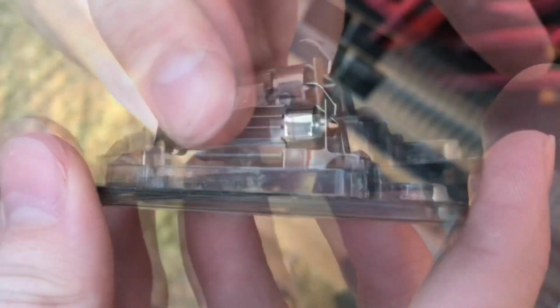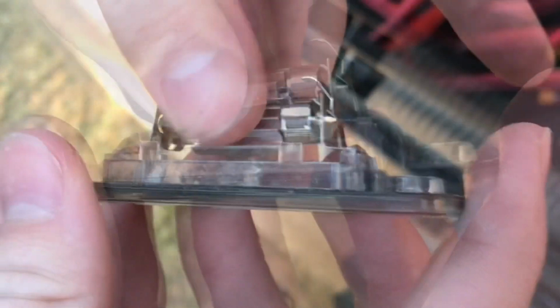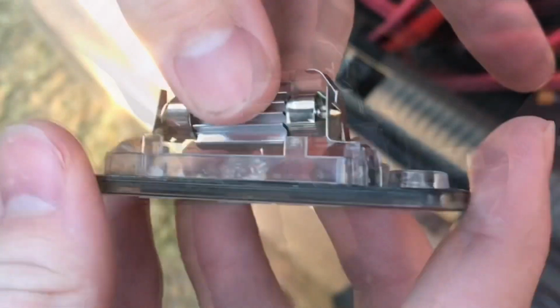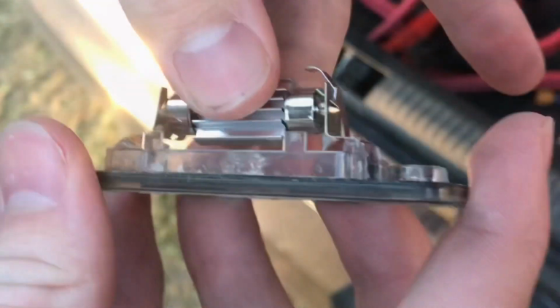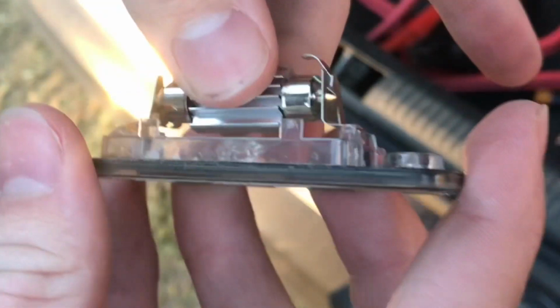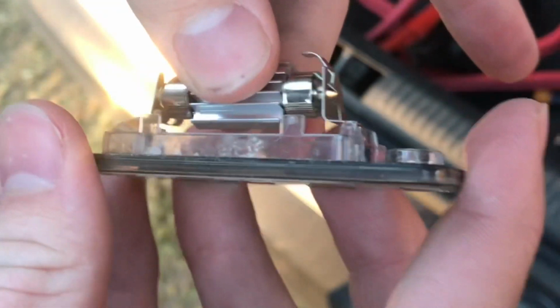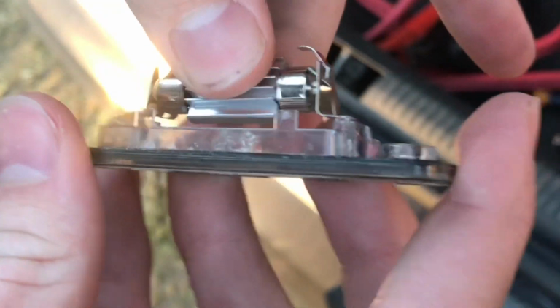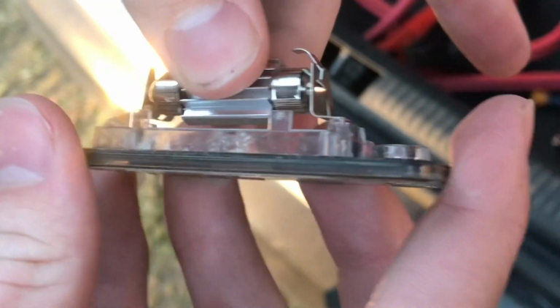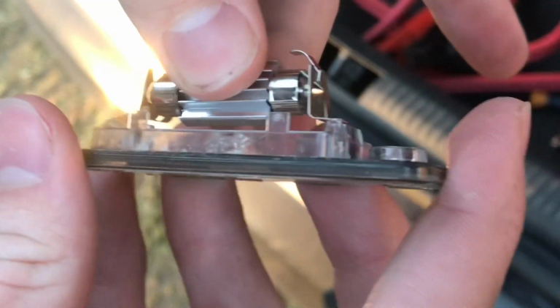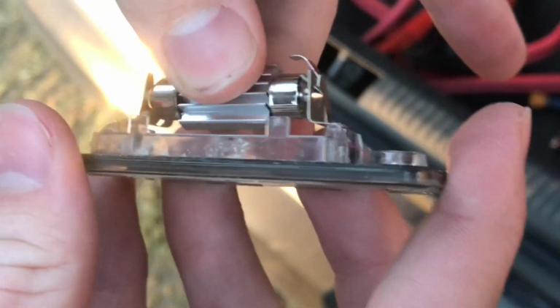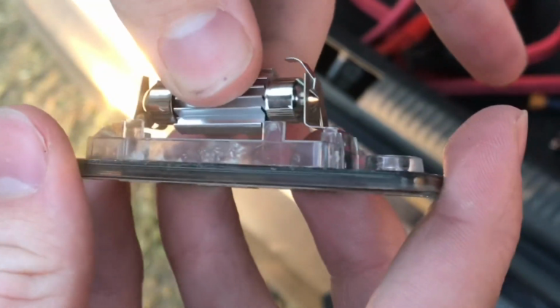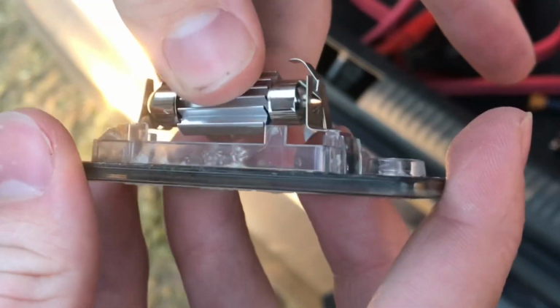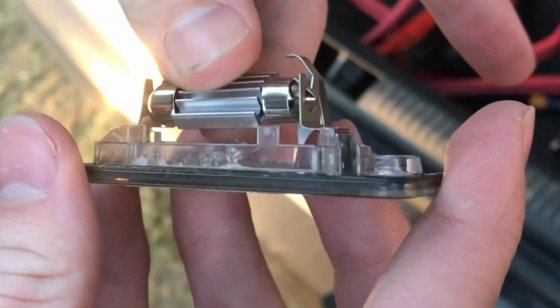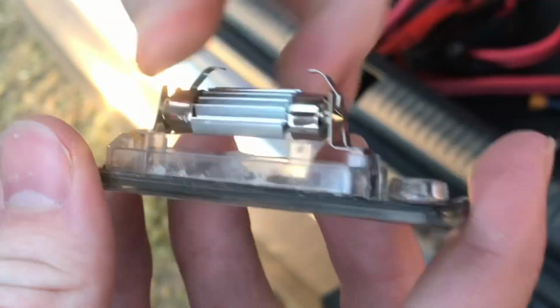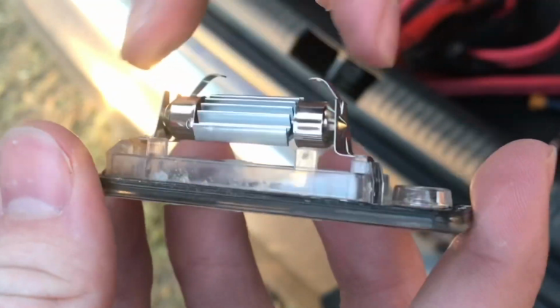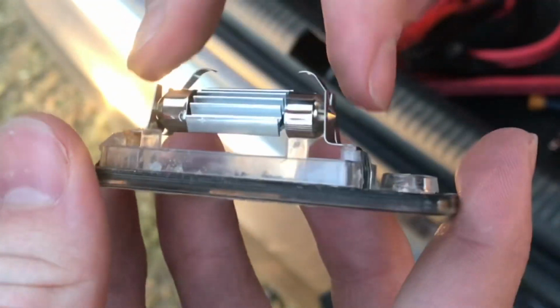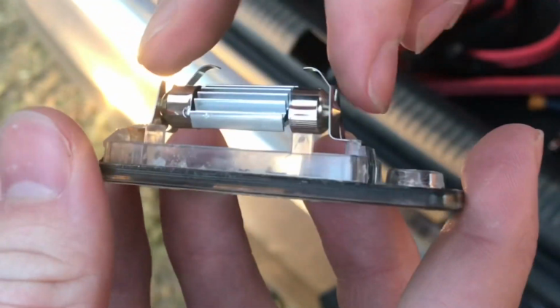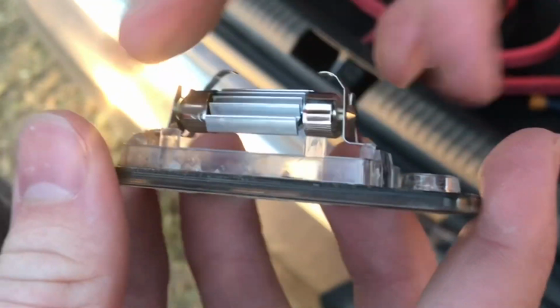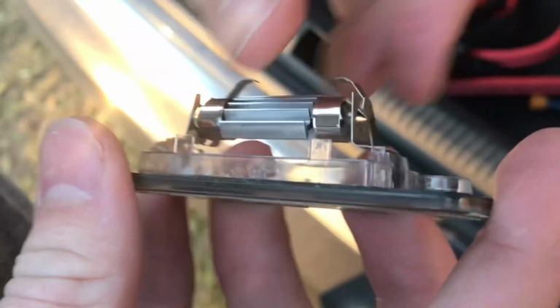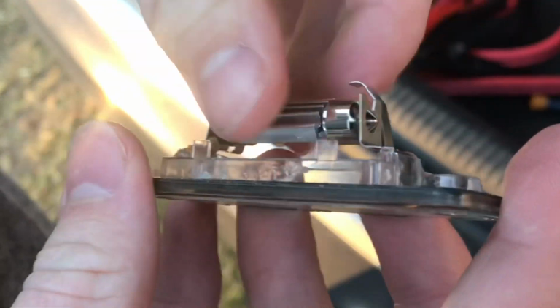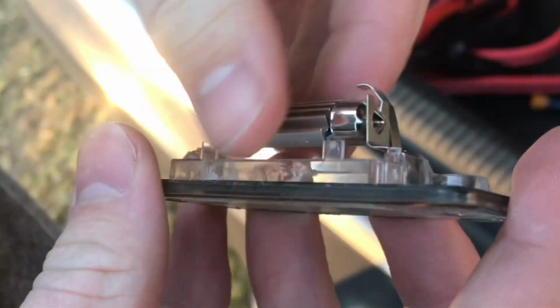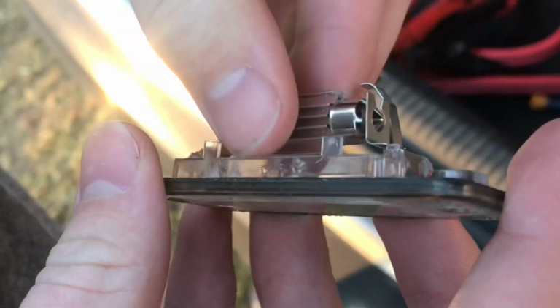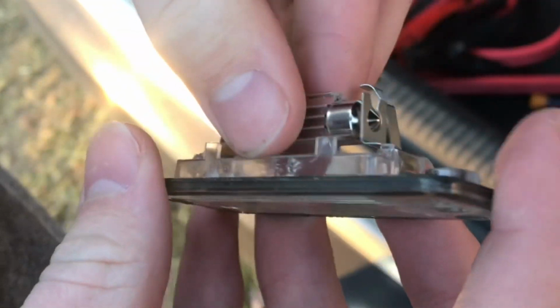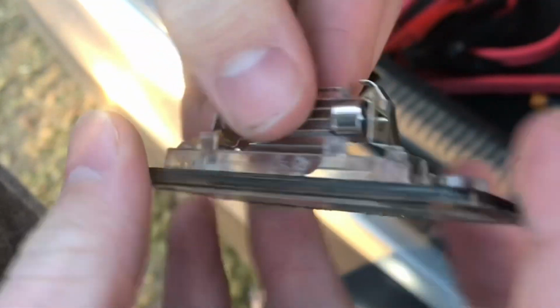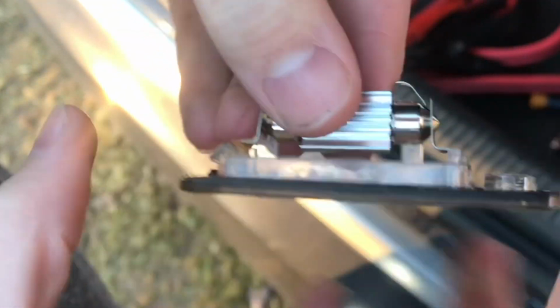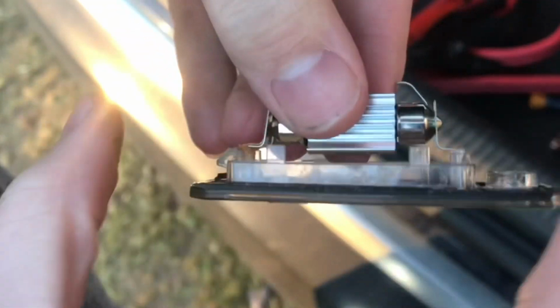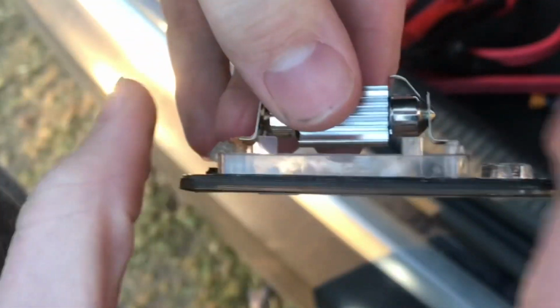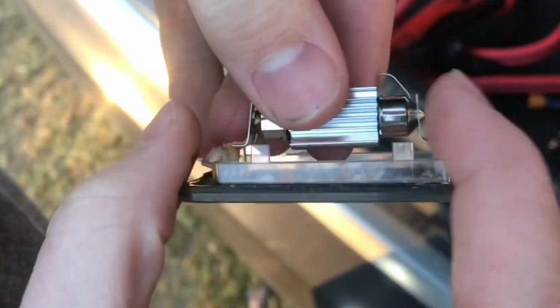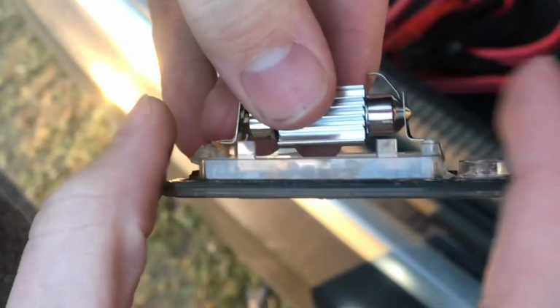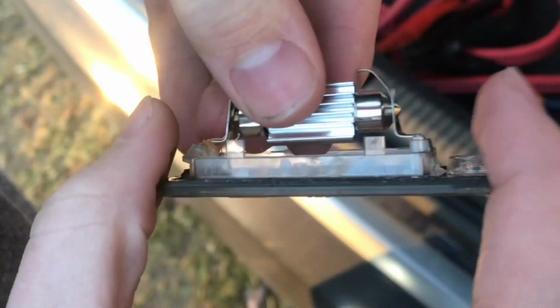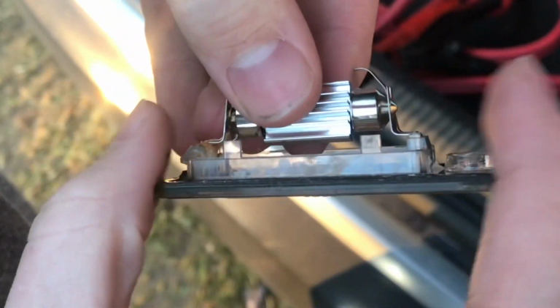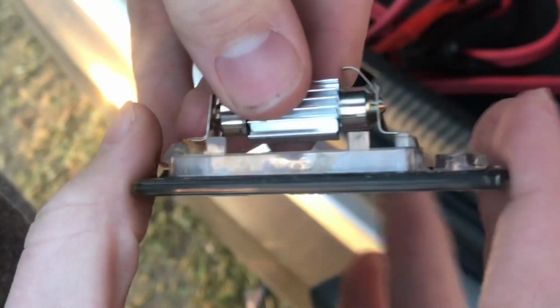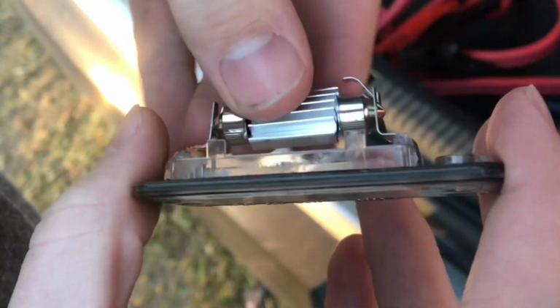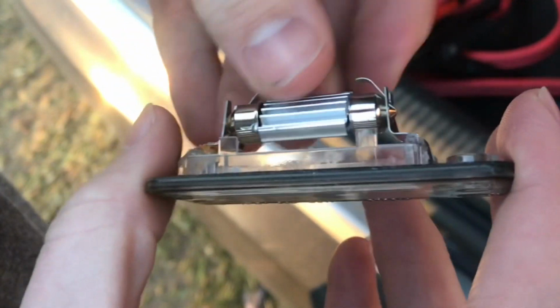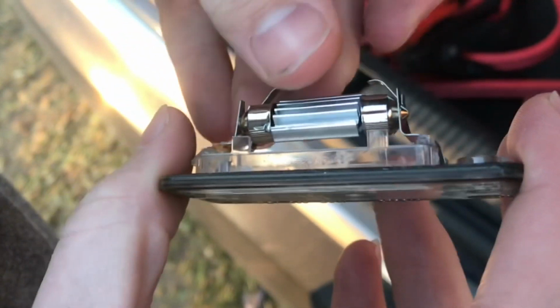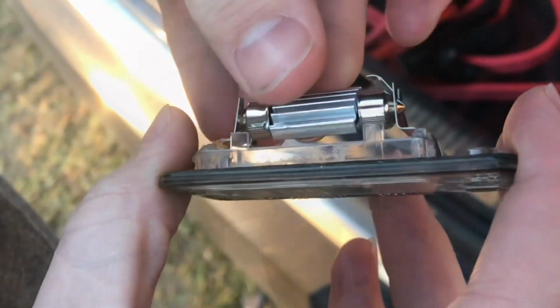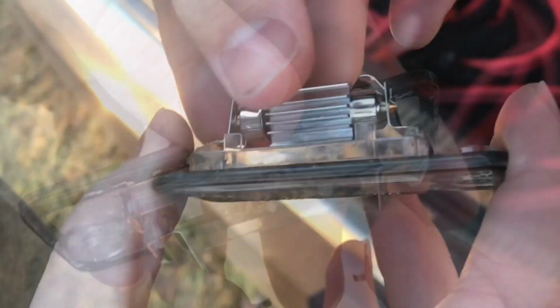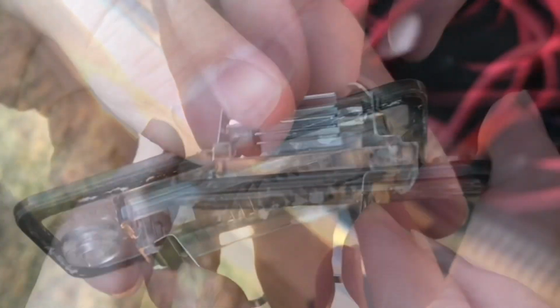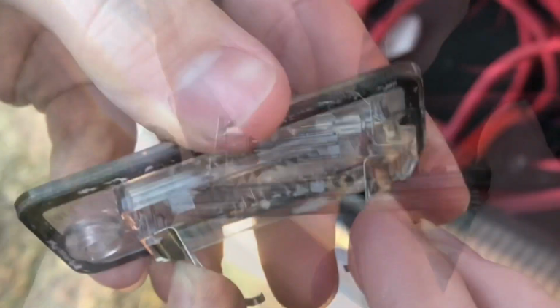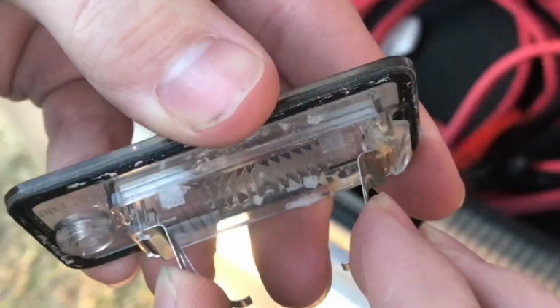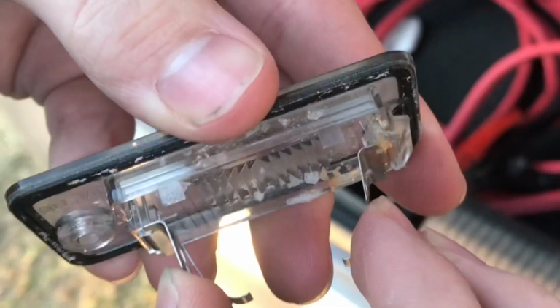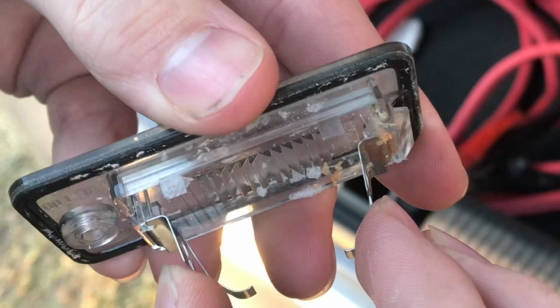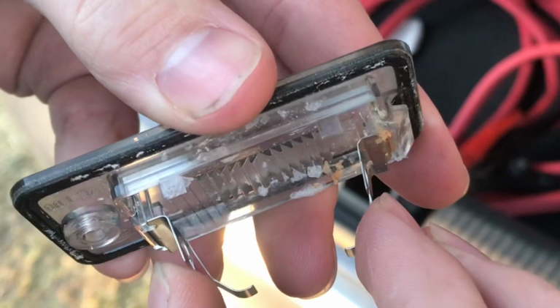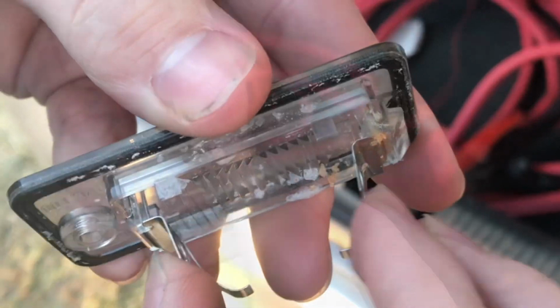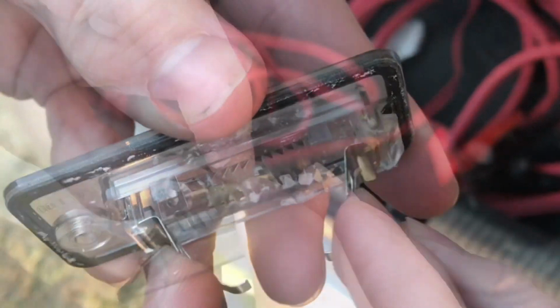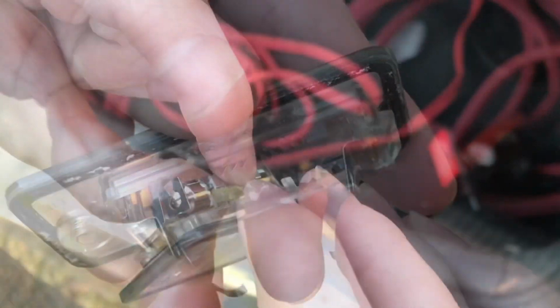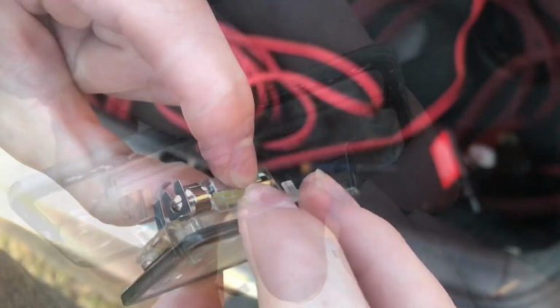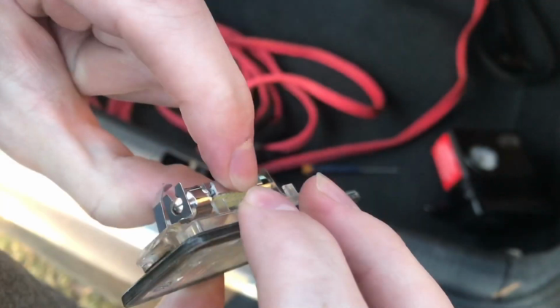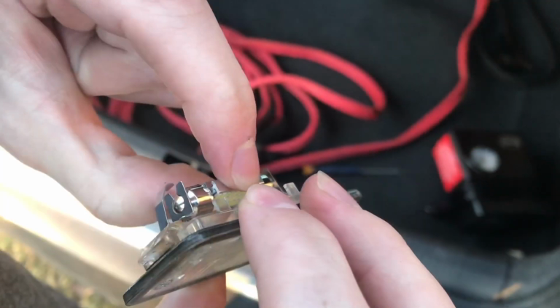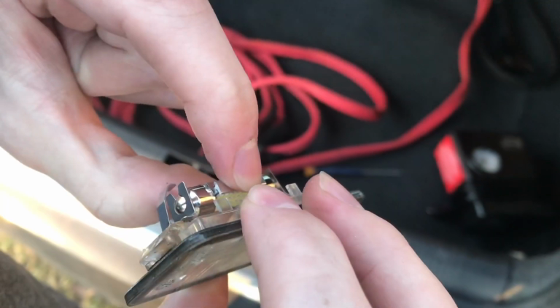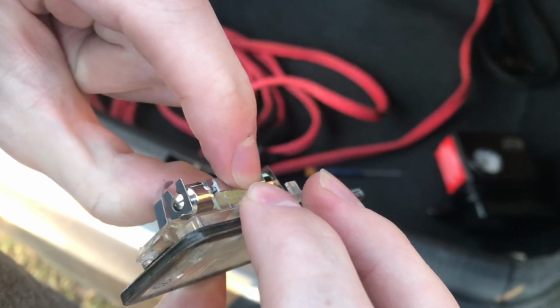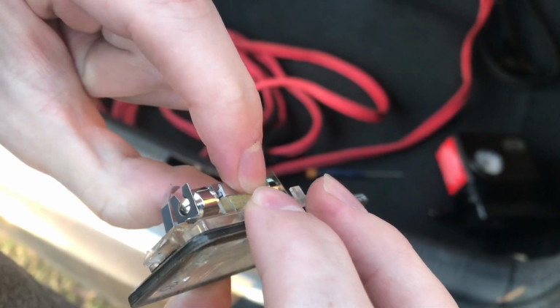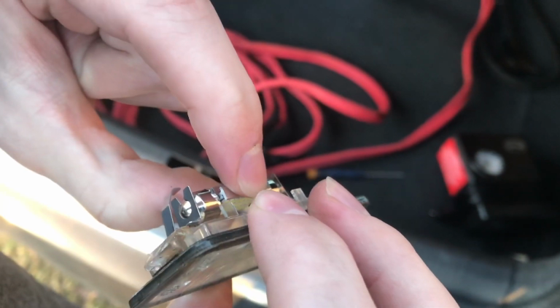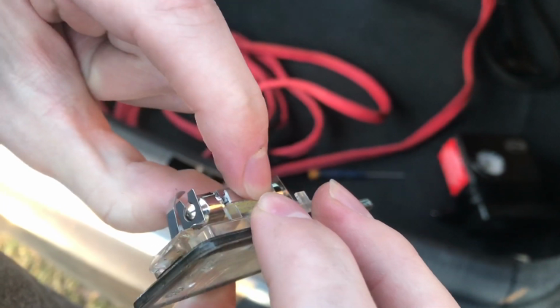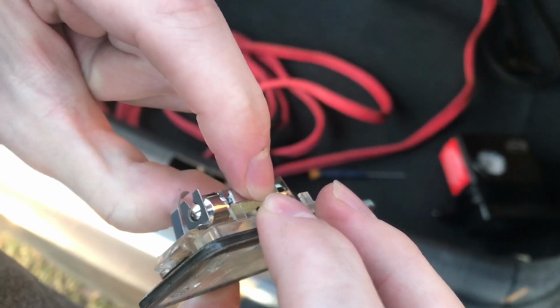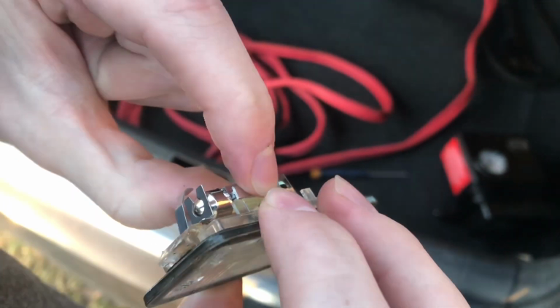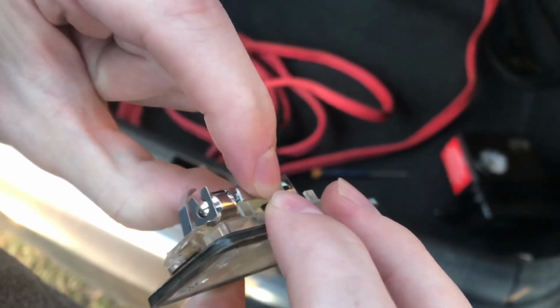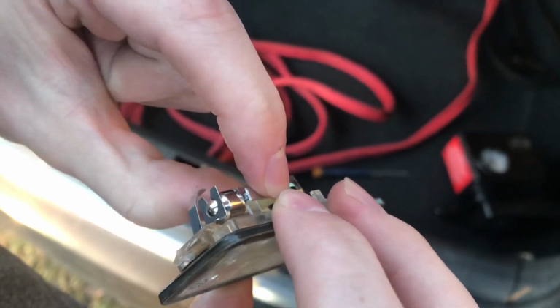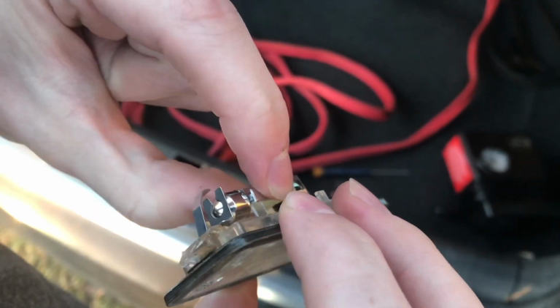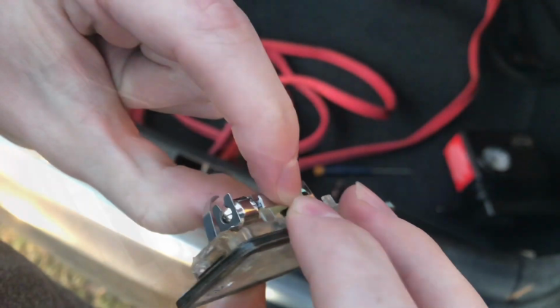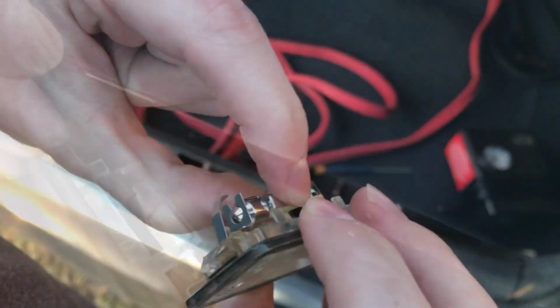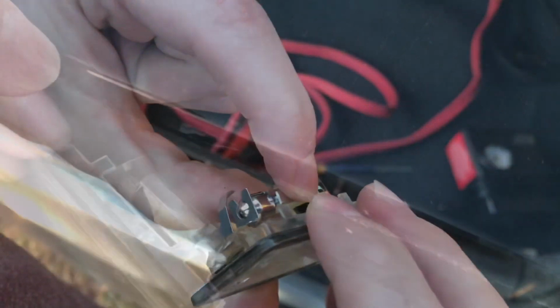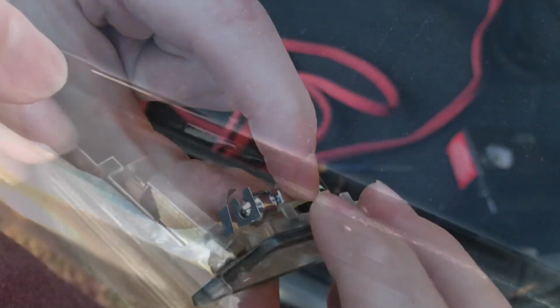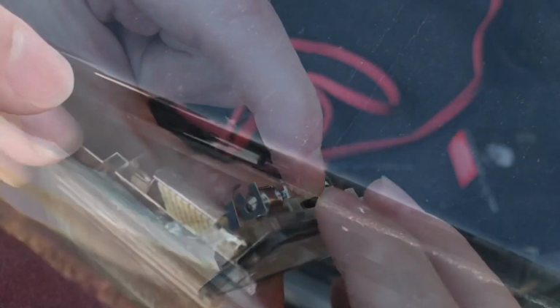This is a little loose in there, so I'm just going to take it out and bend the clips in a little bit. Now that's a tighter fit without any rattle.